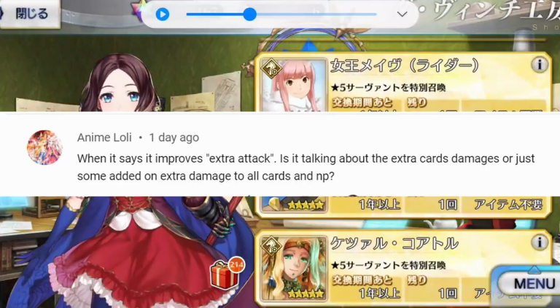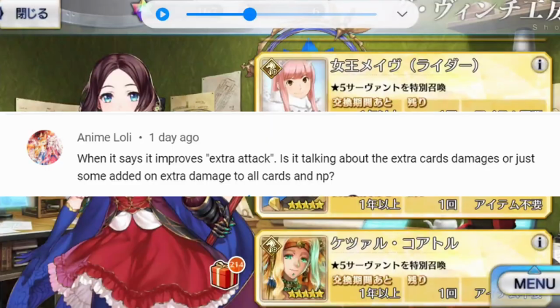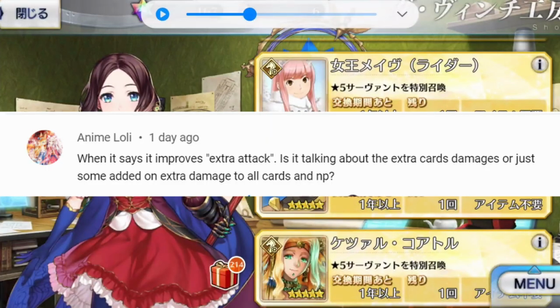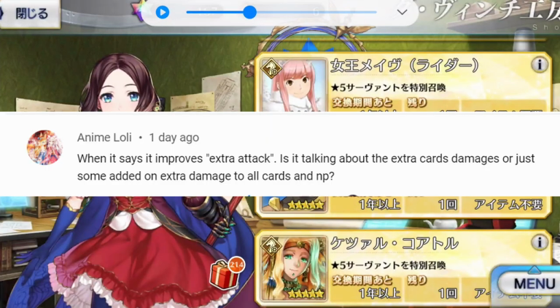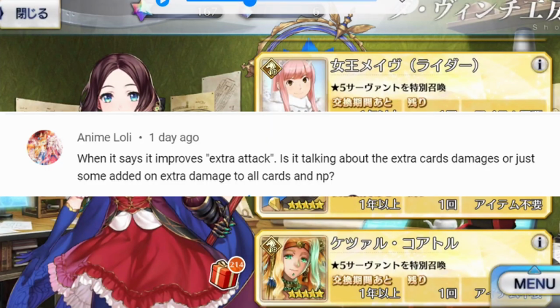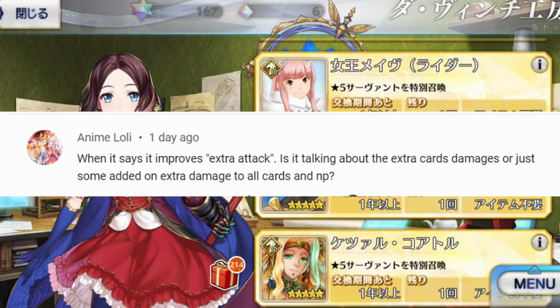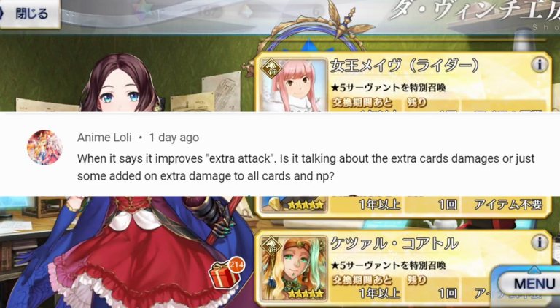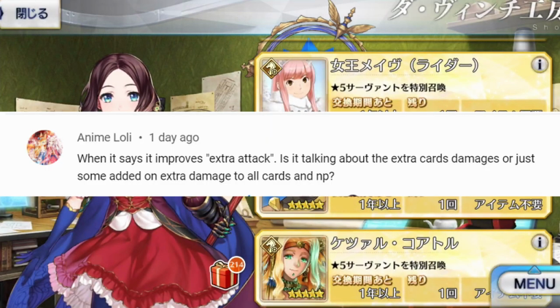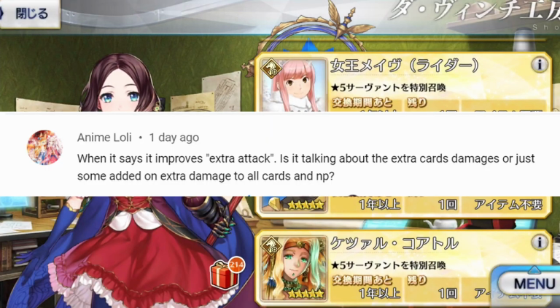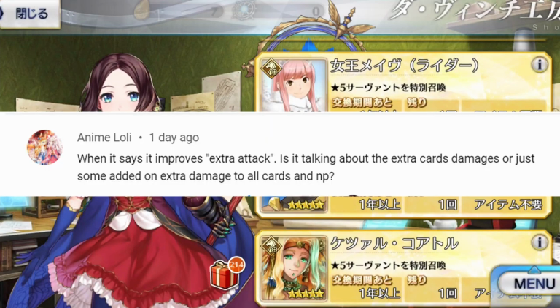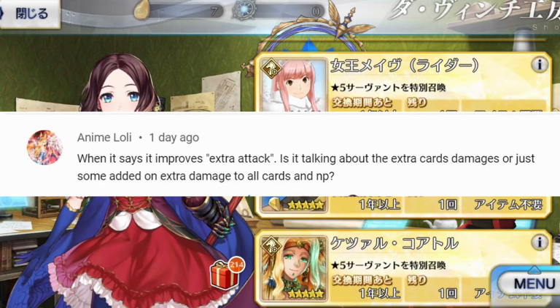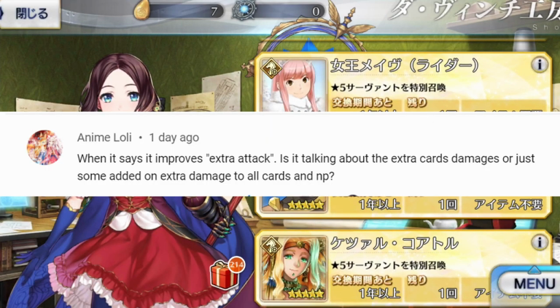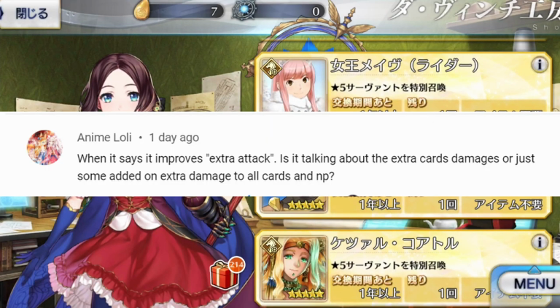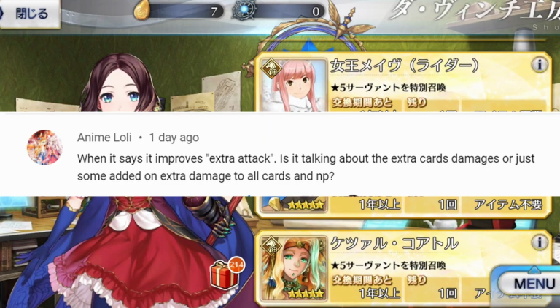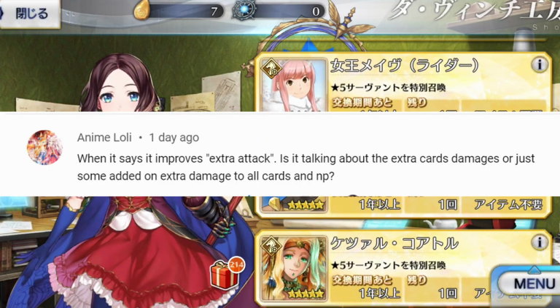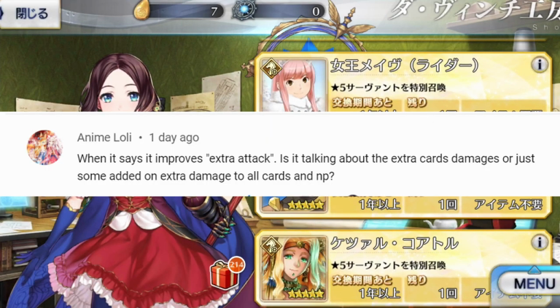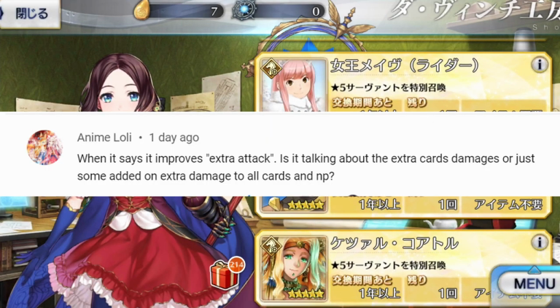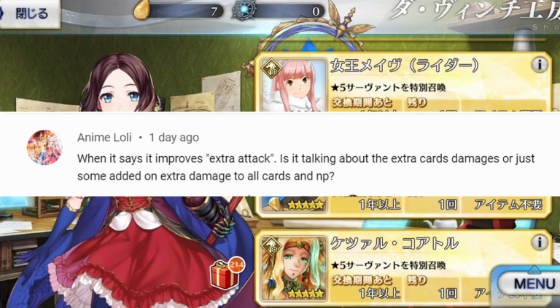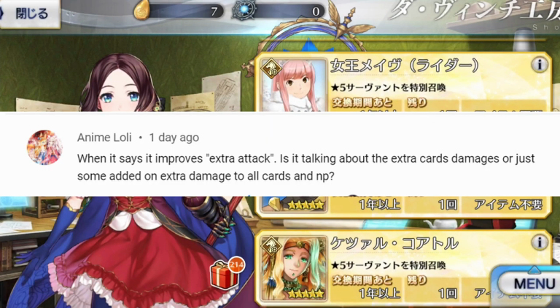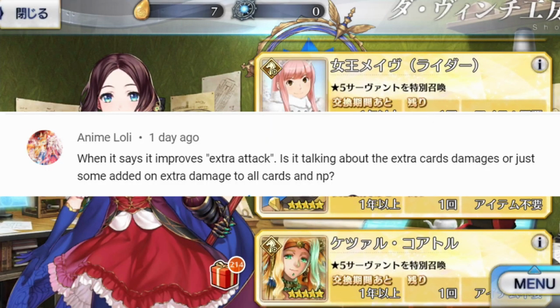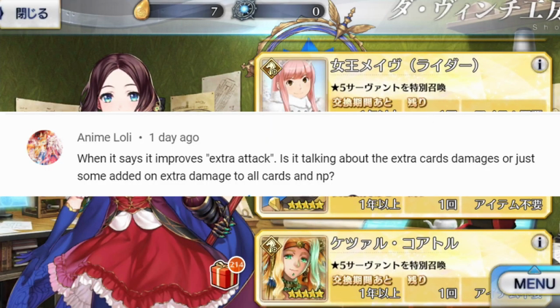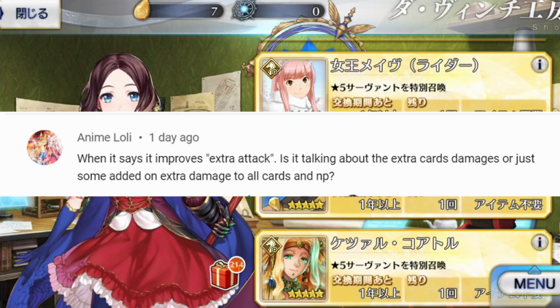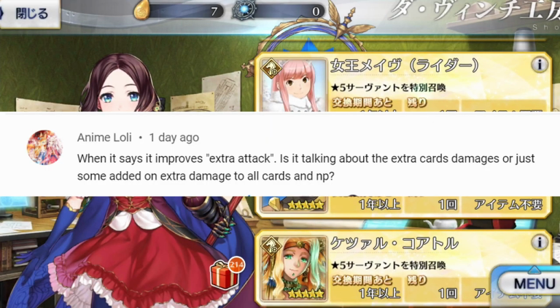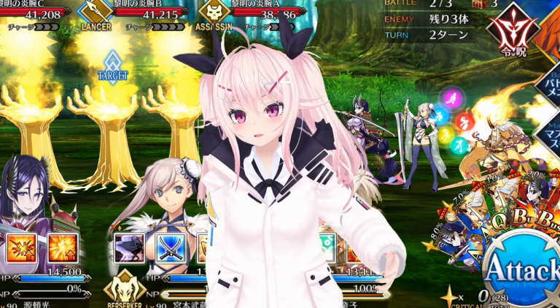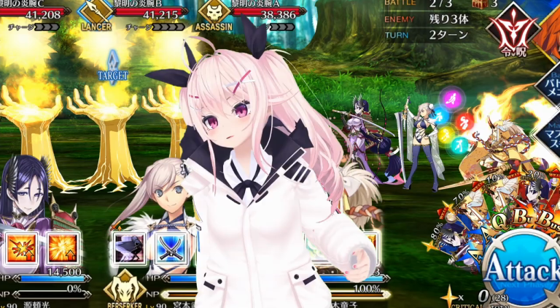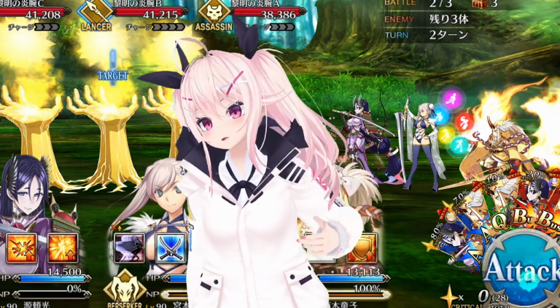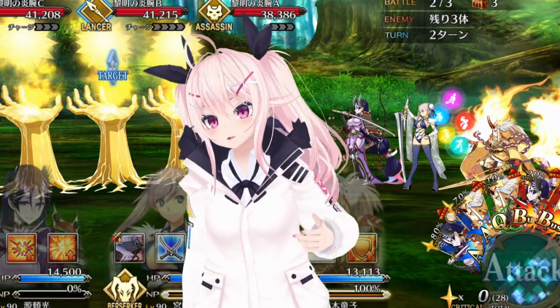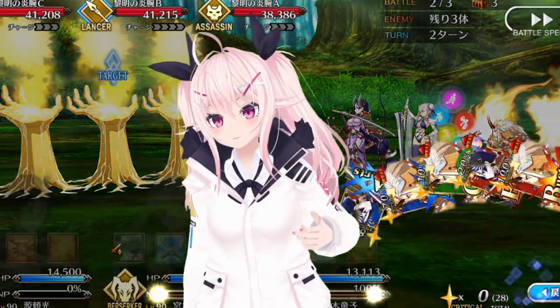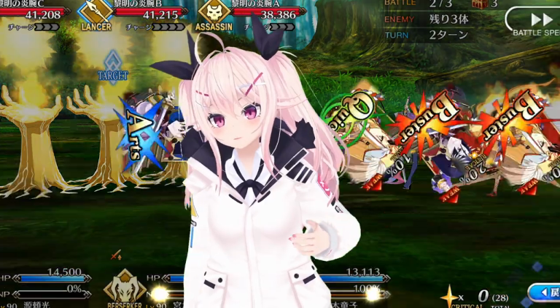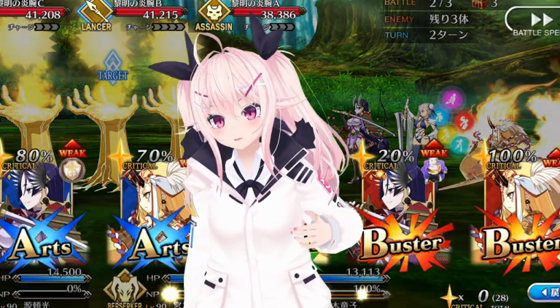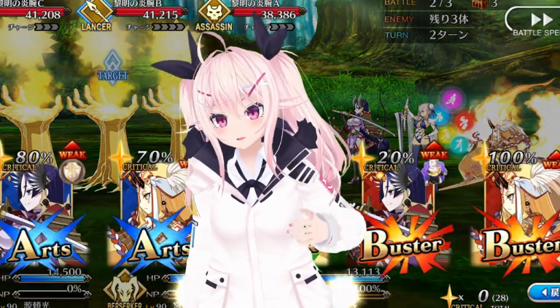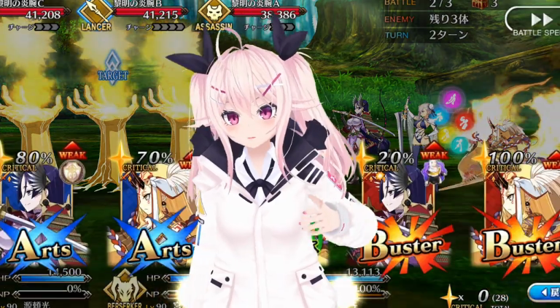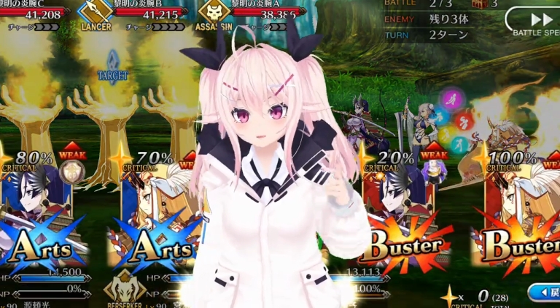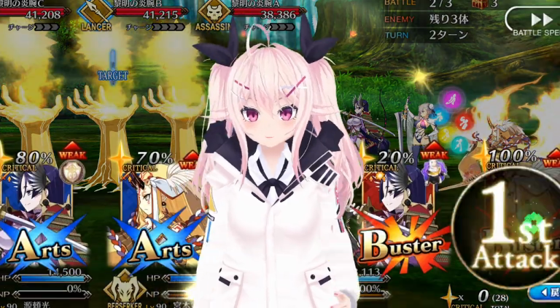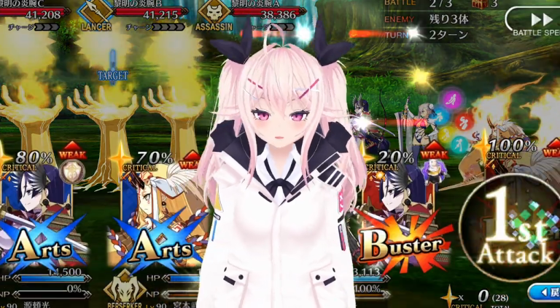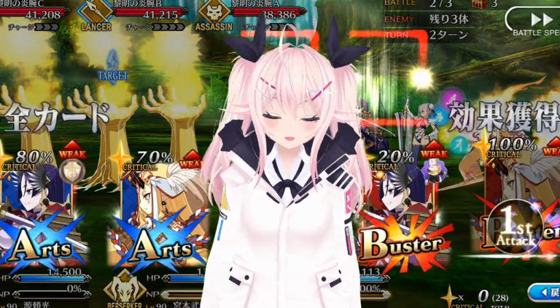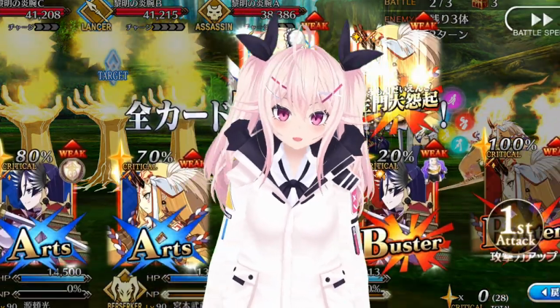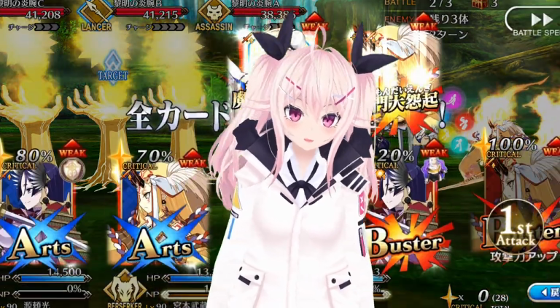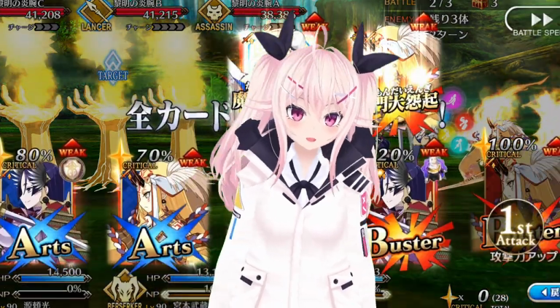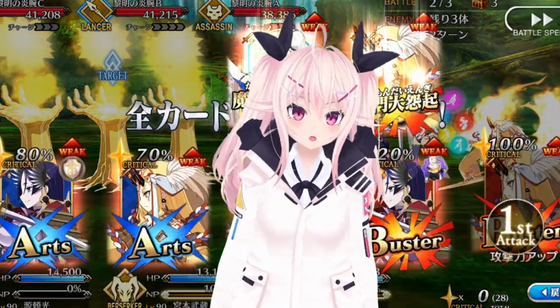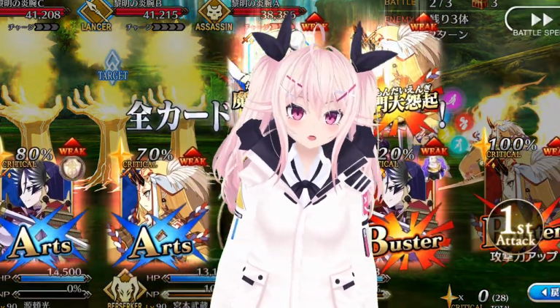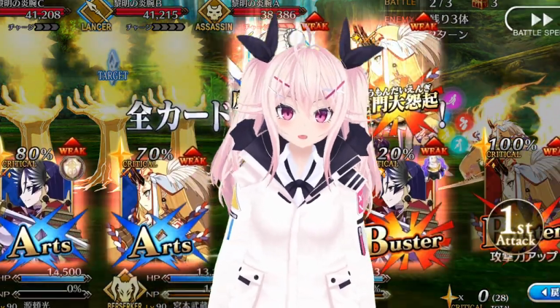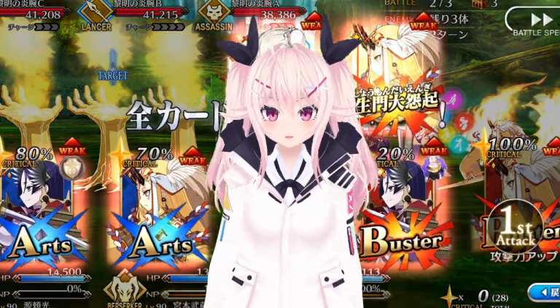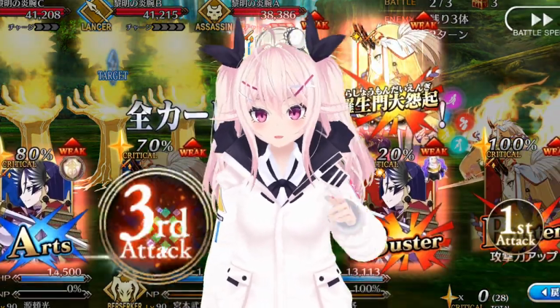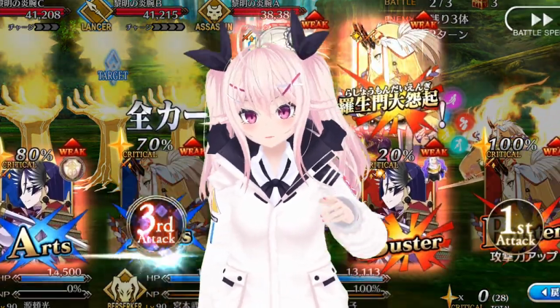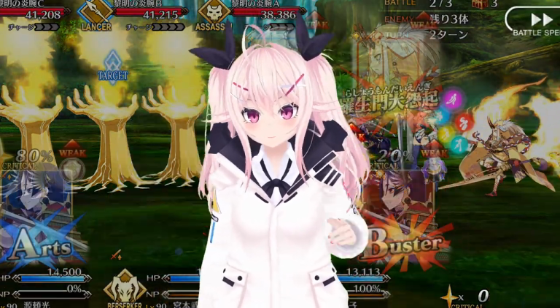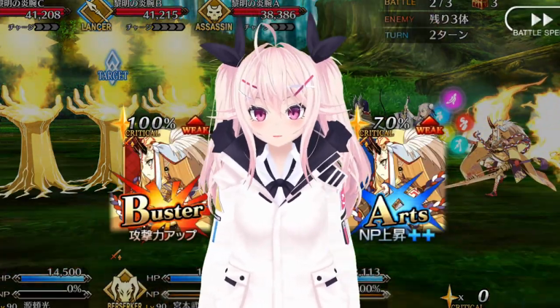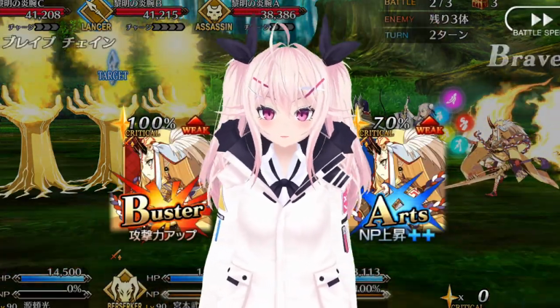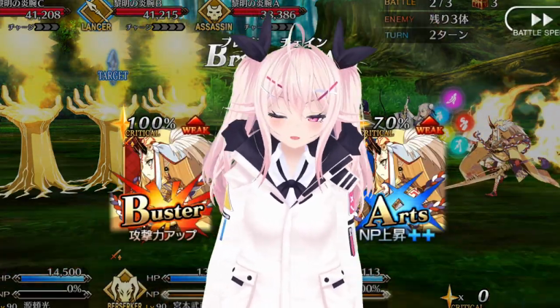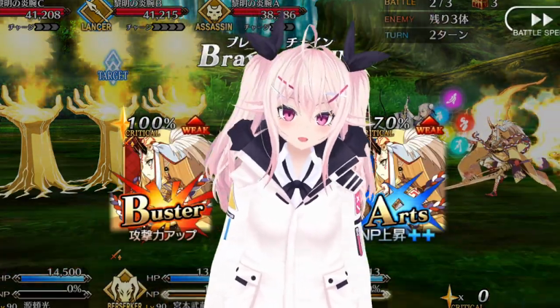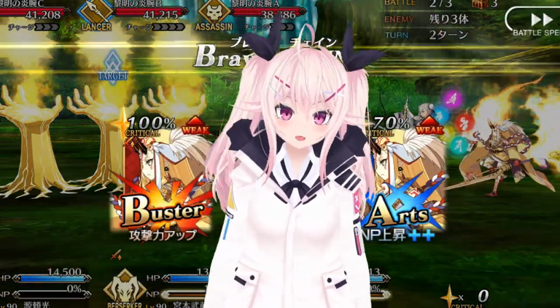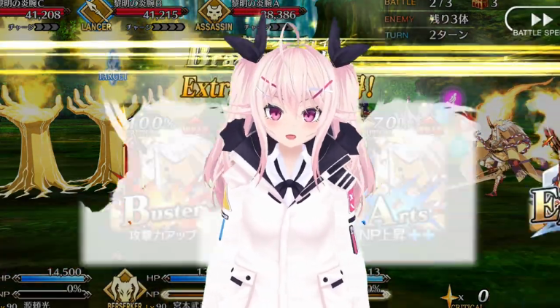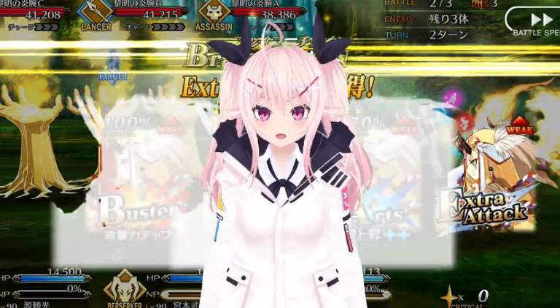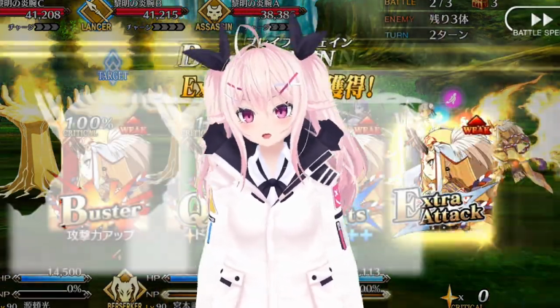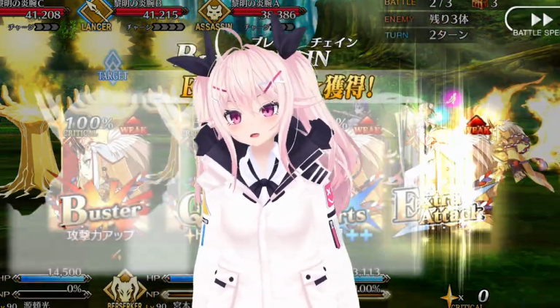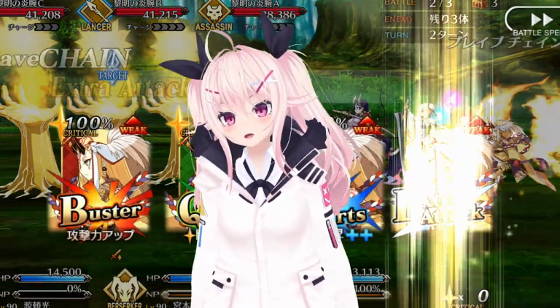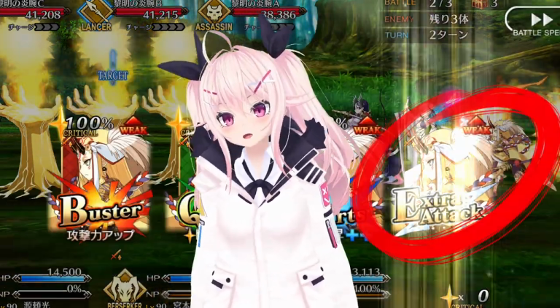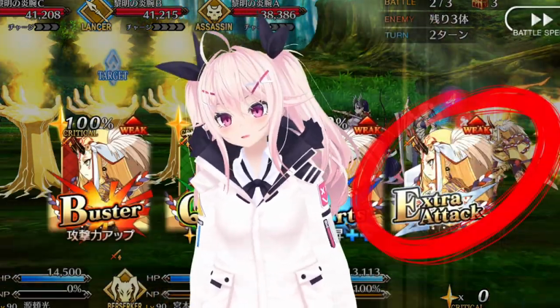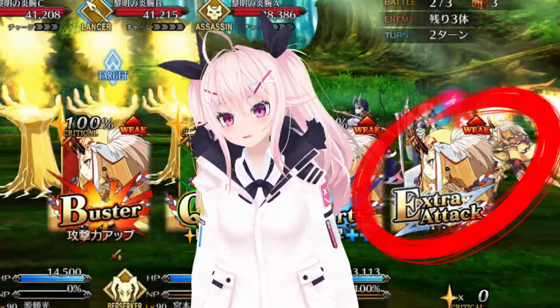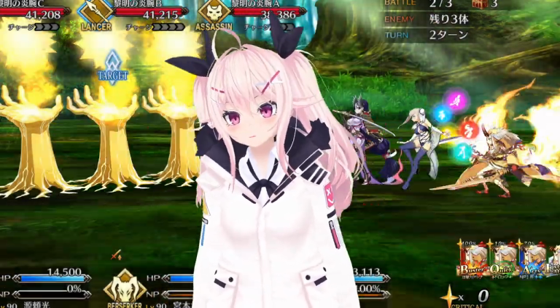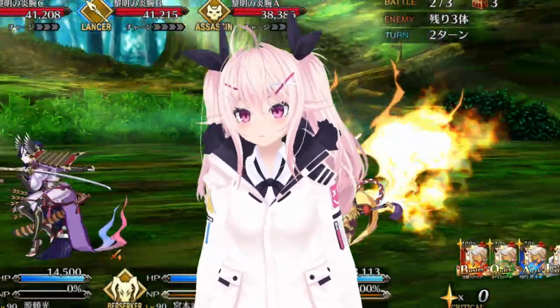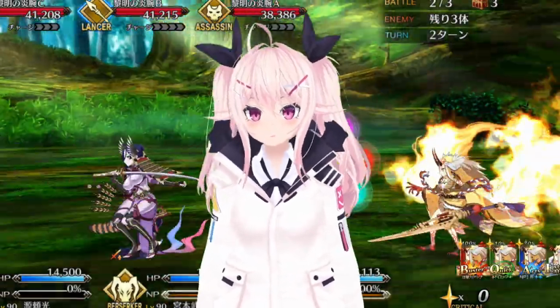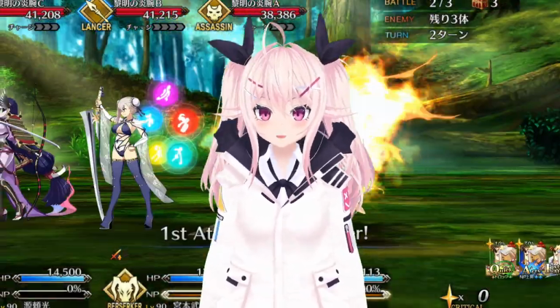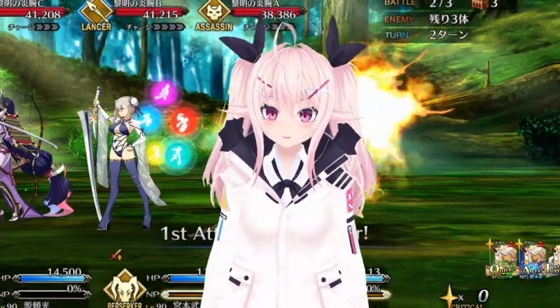For the first Append Skill, extra attack — is it only for the extra cards? Yes, this is for the 4th extra card that shows up in the Brave chain, and isn't an extra damage boost to everything.